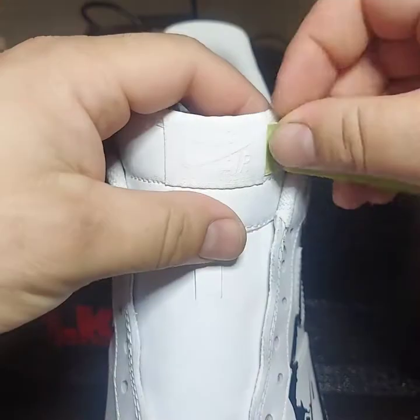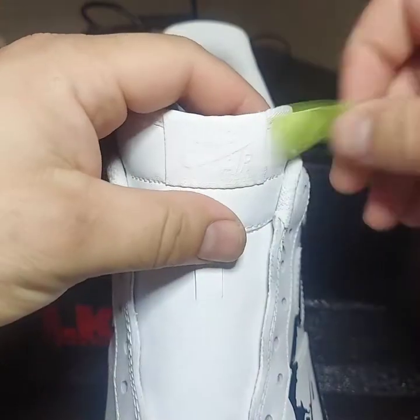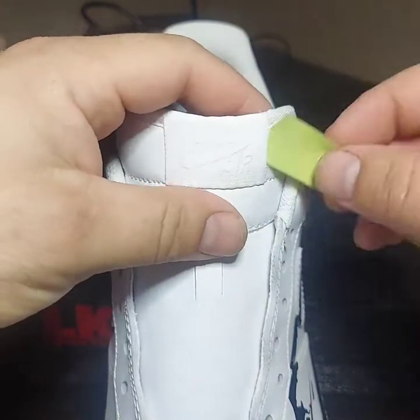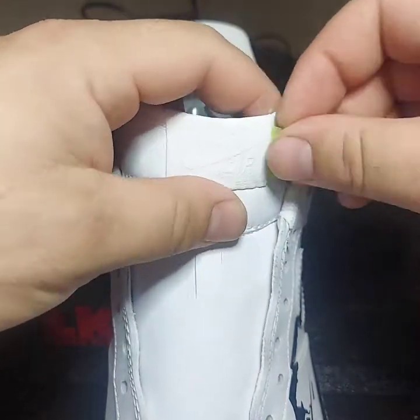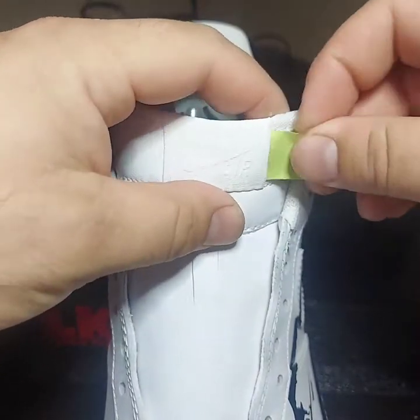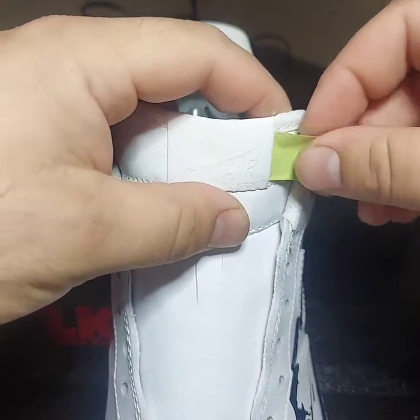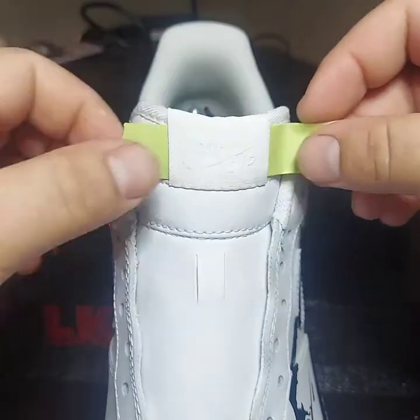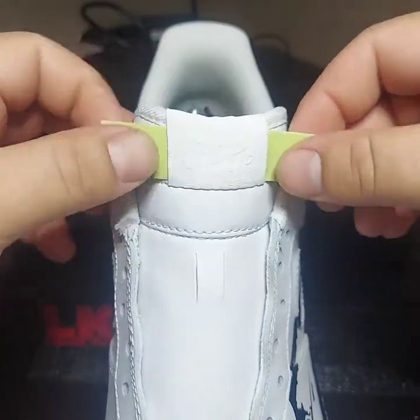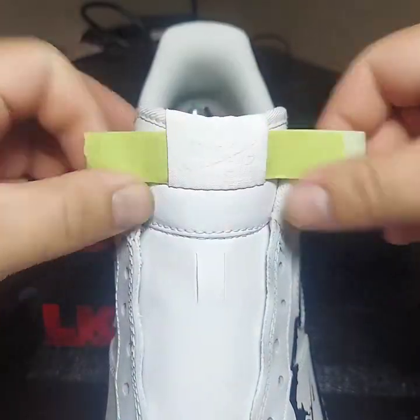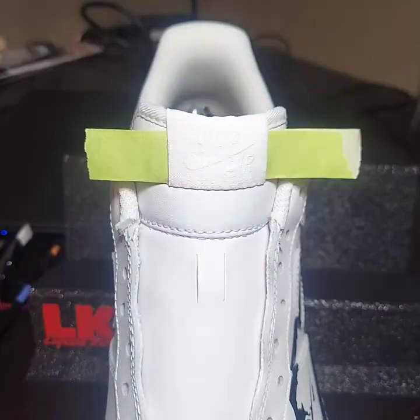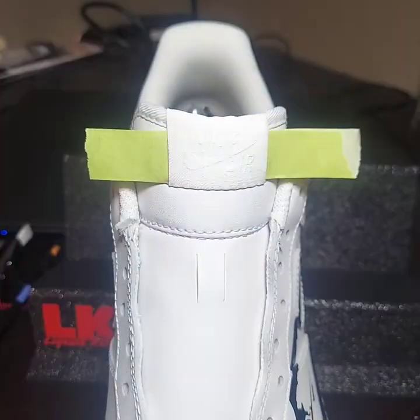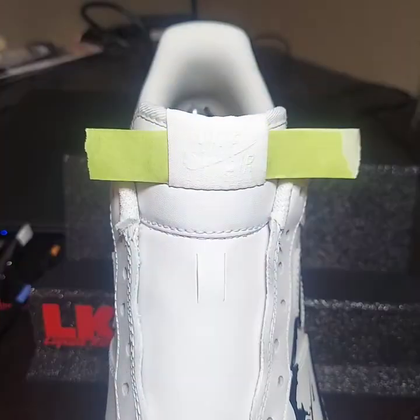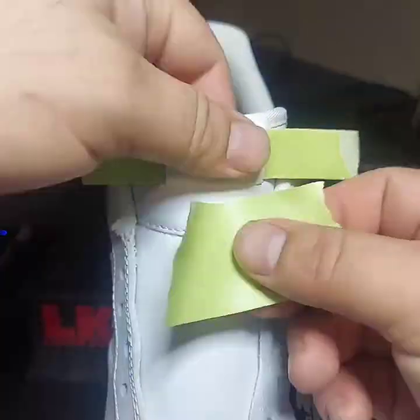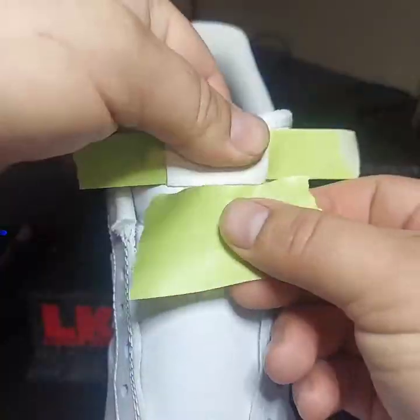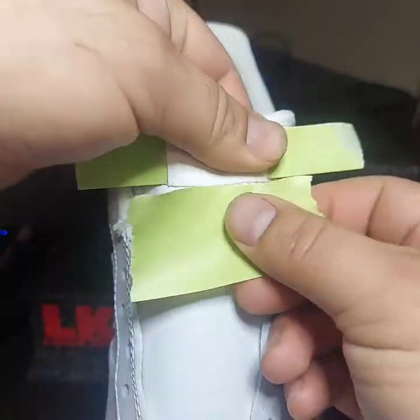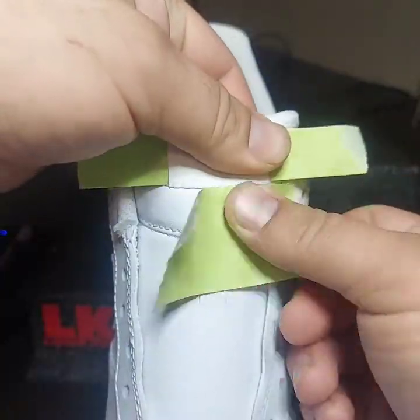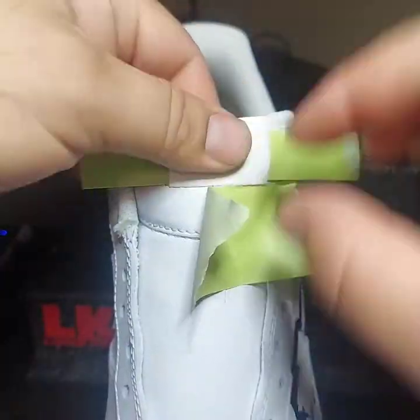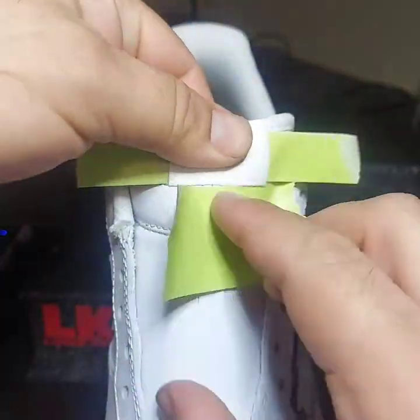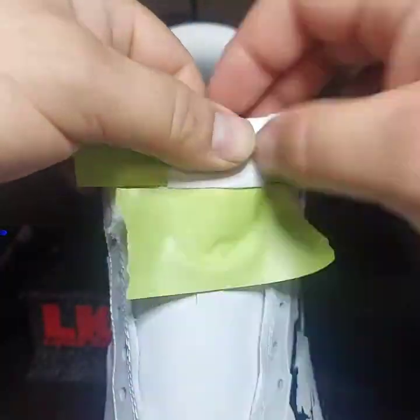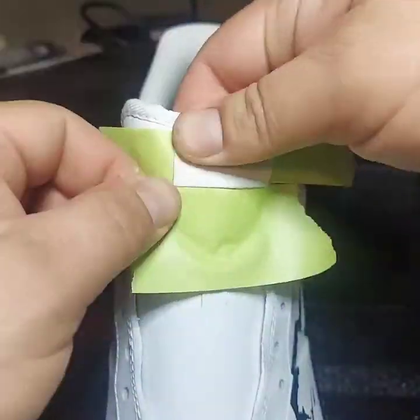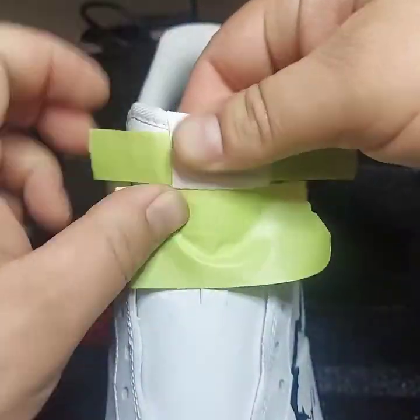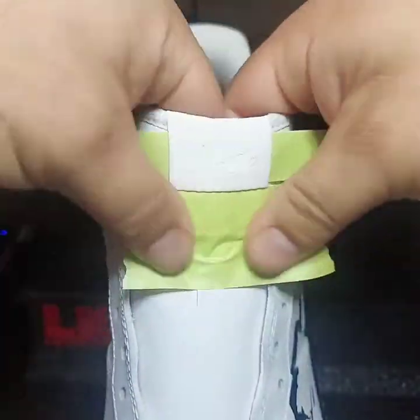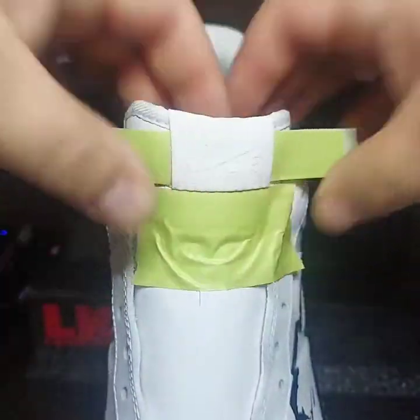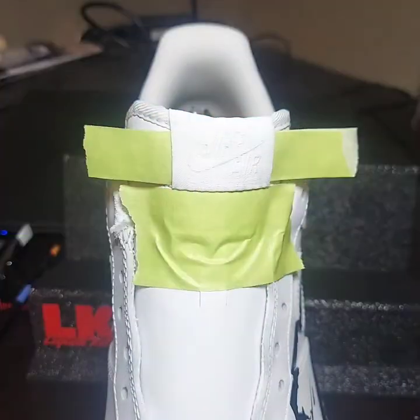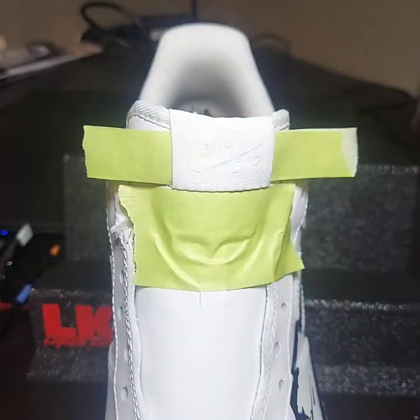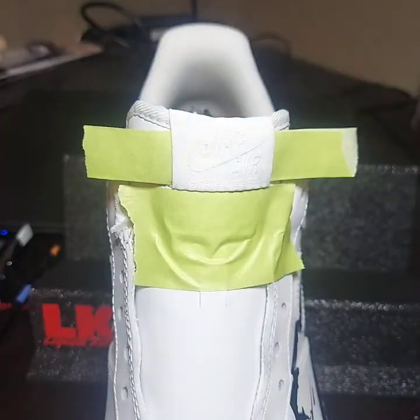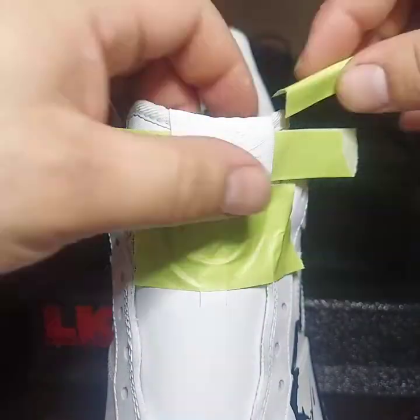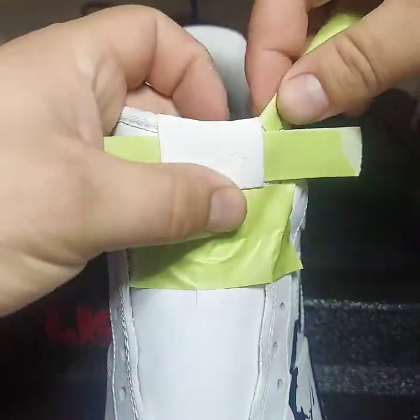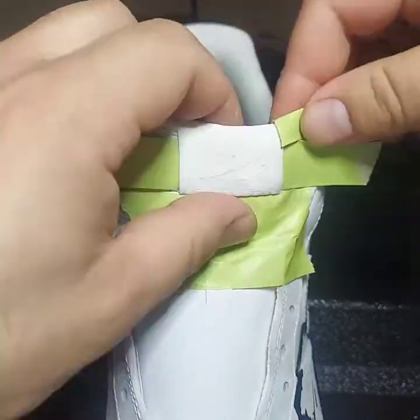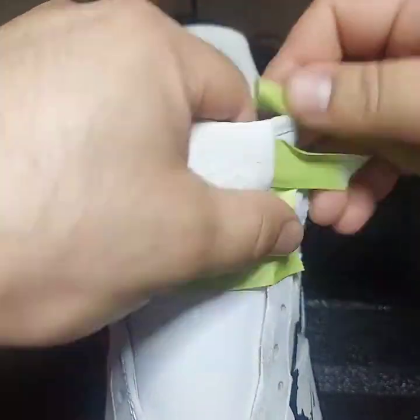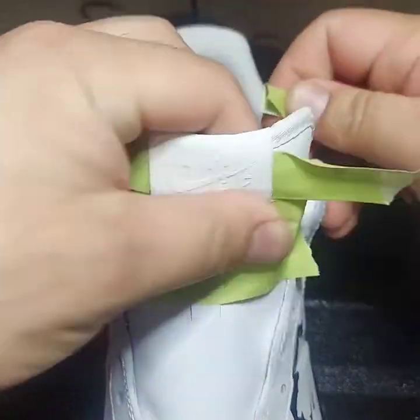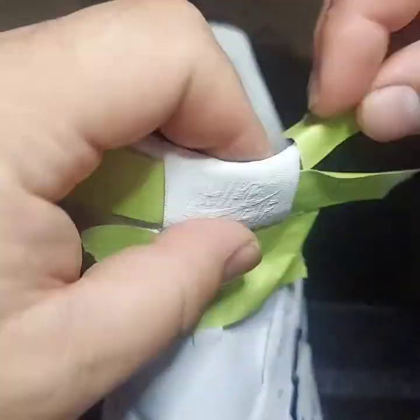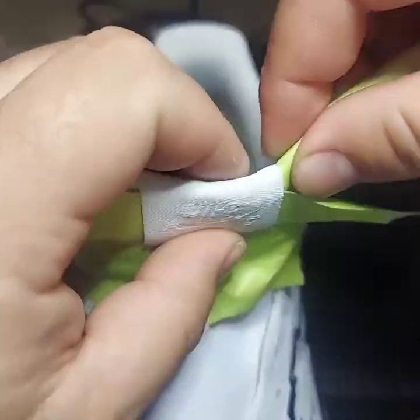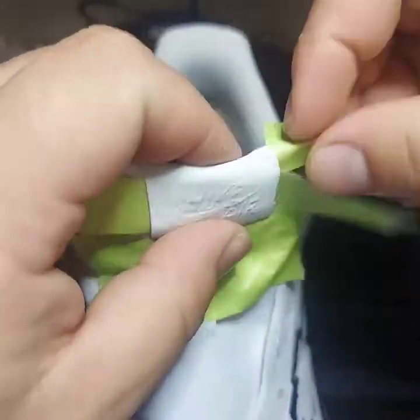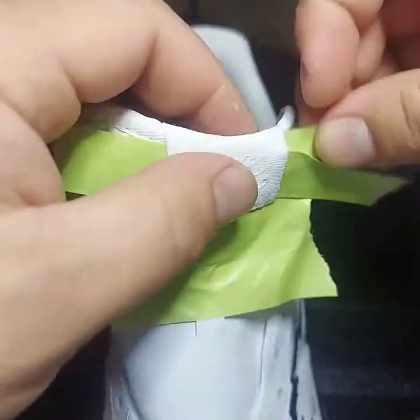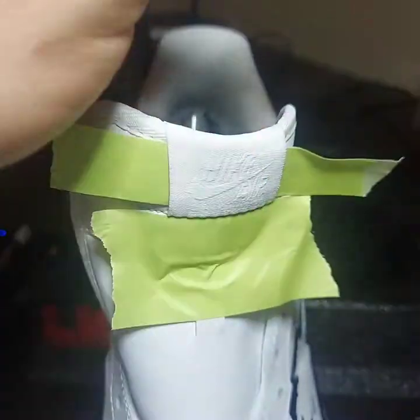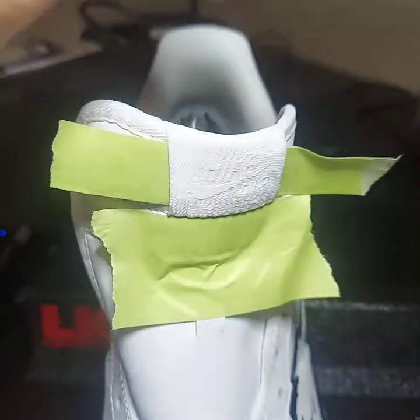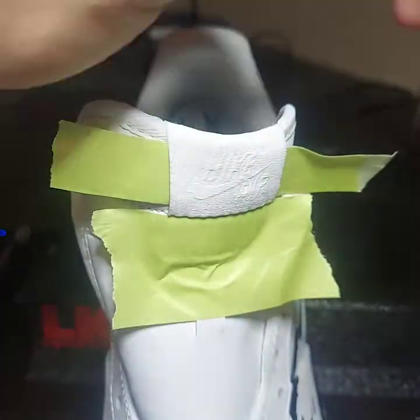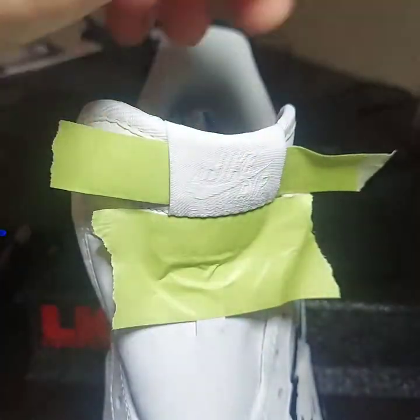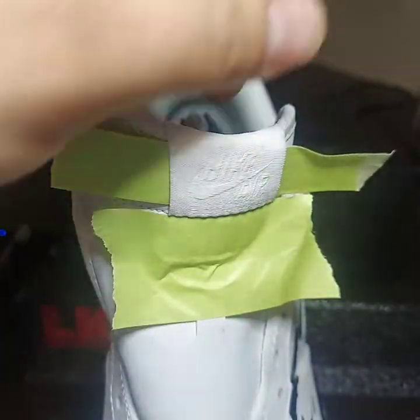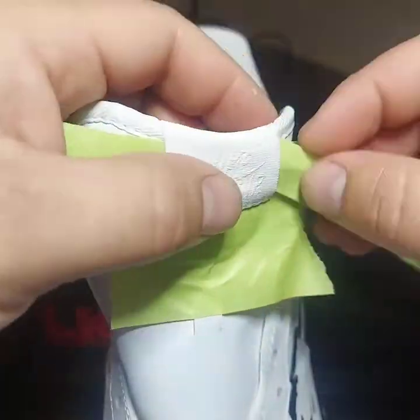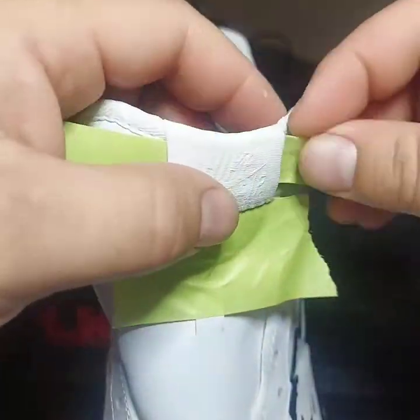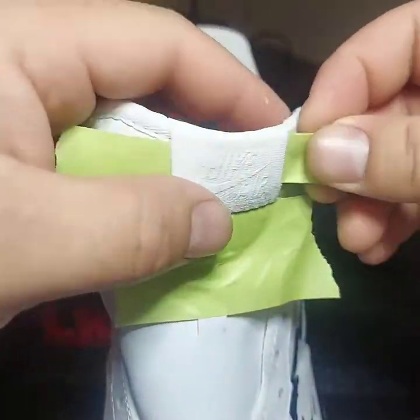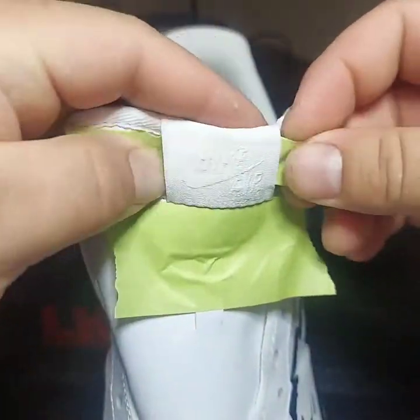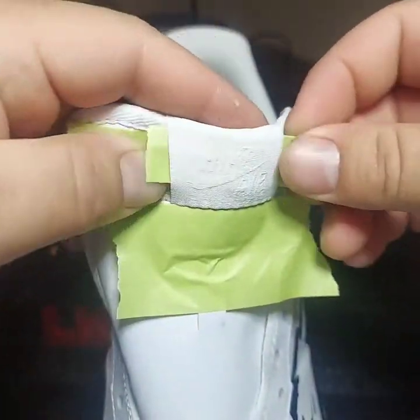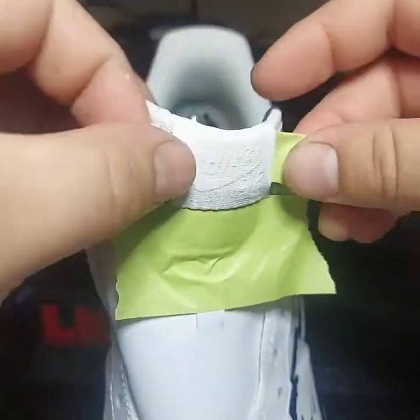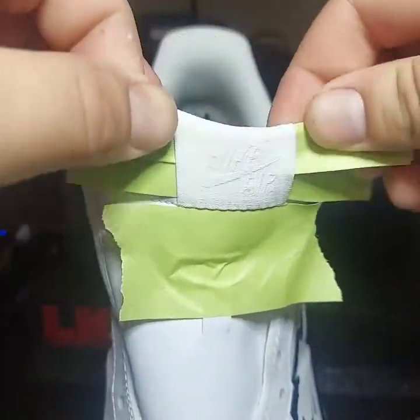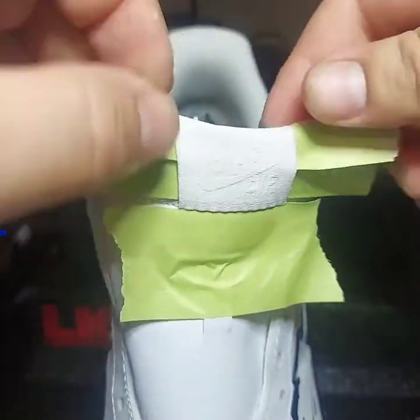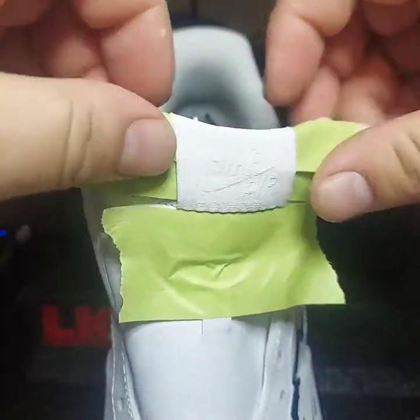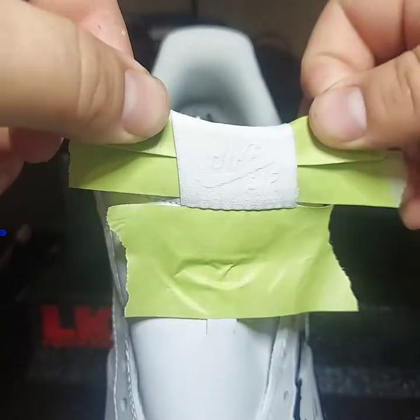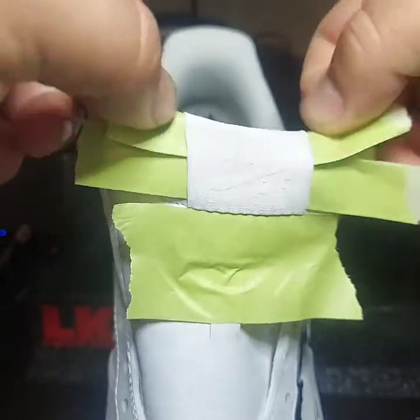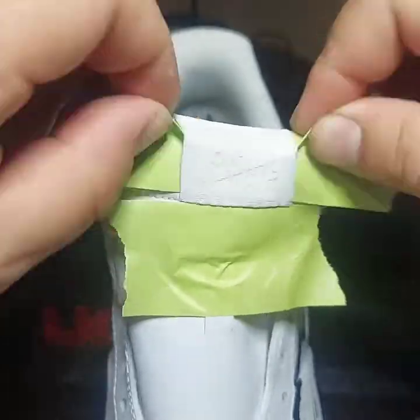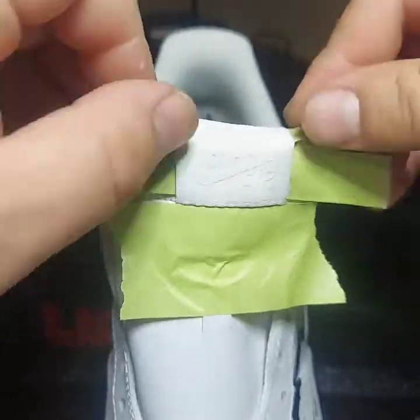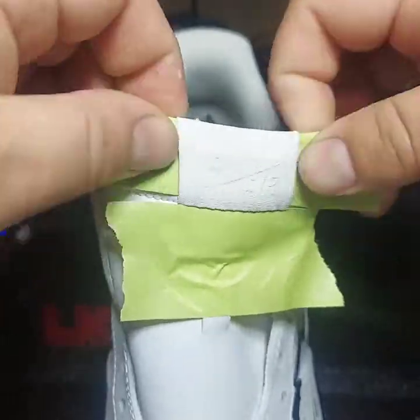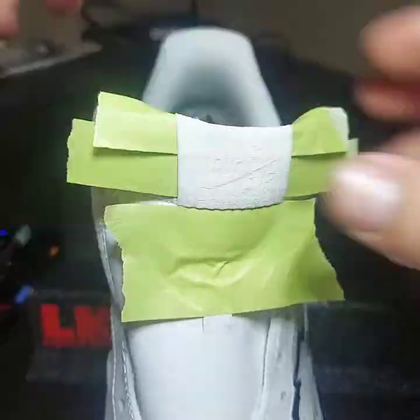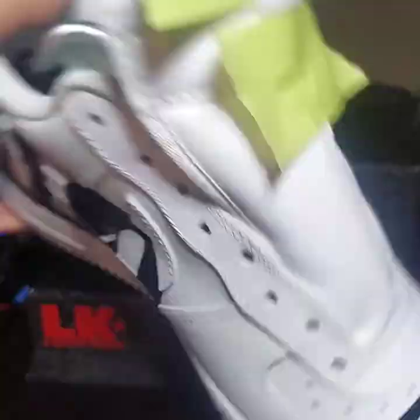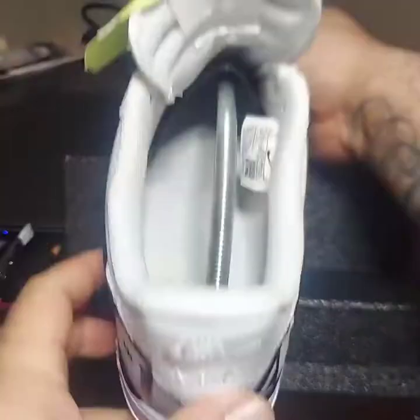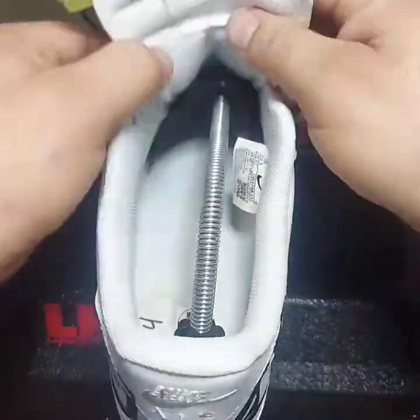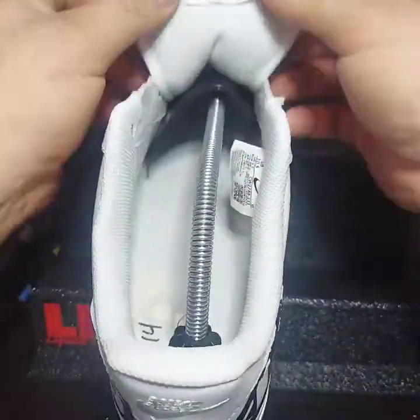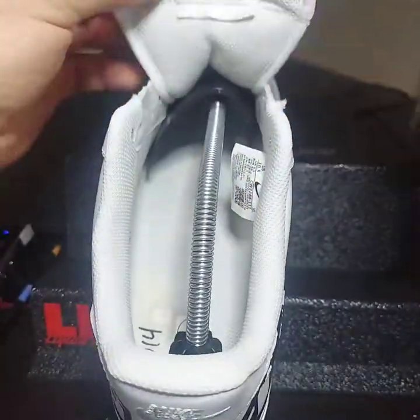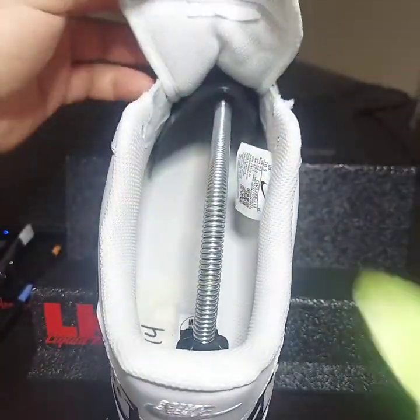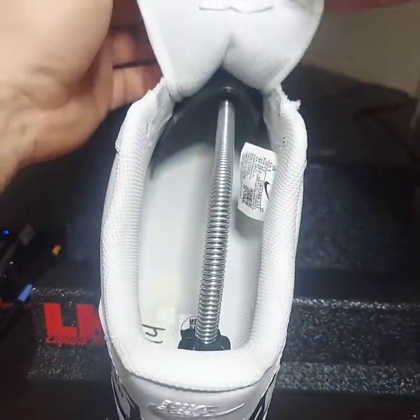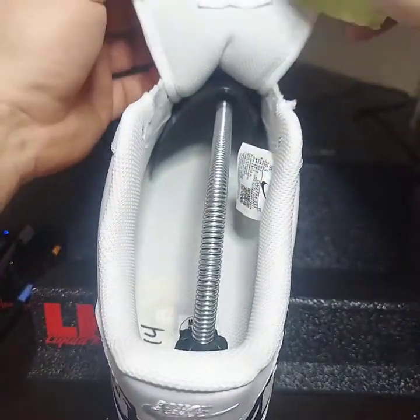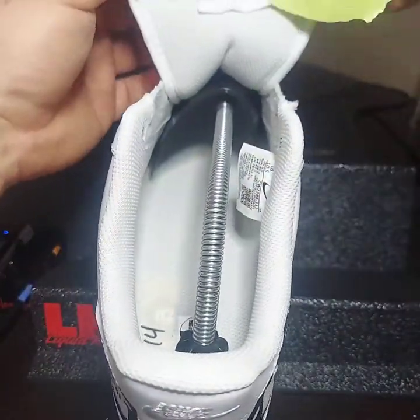Then we're going to mask again. If you look at the piece of tape, I take the tape and fold it over onto itself — that way it slides under the tag a little bit easier.